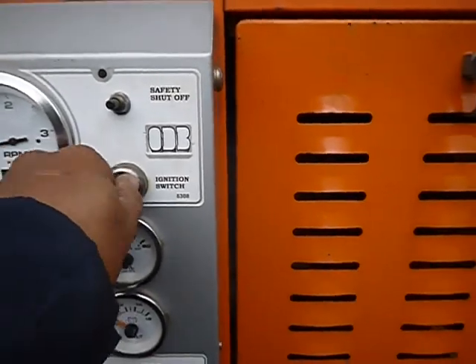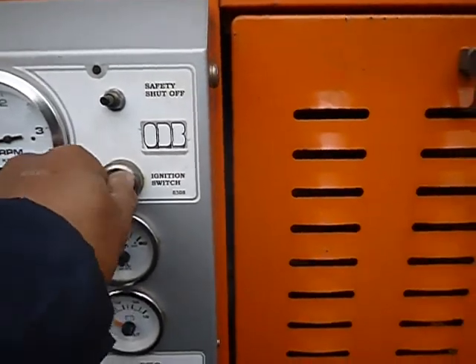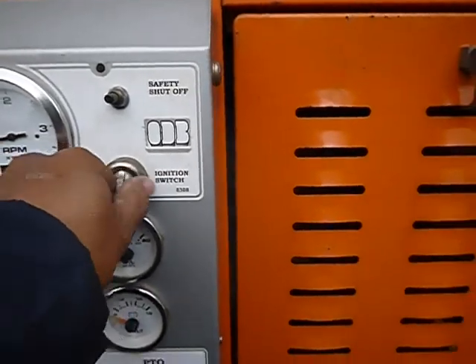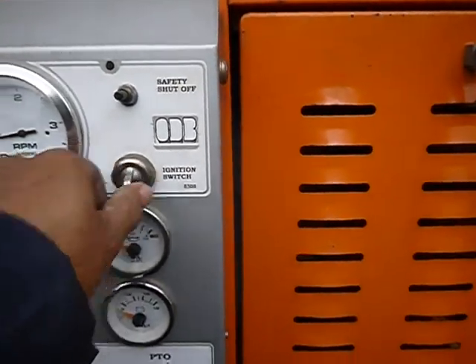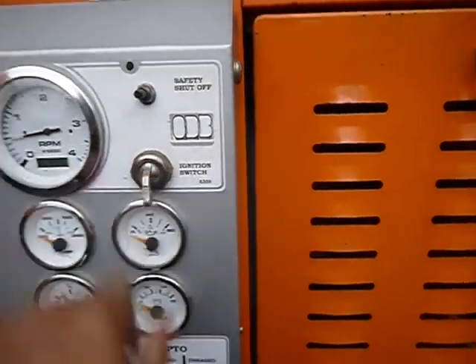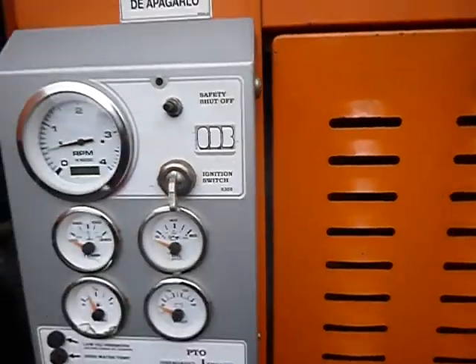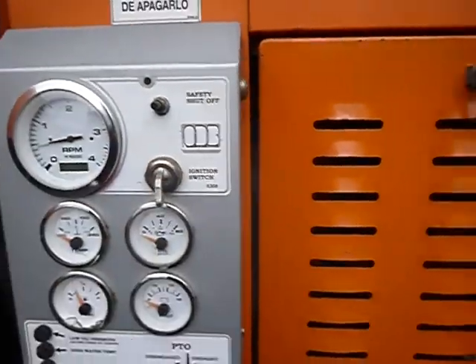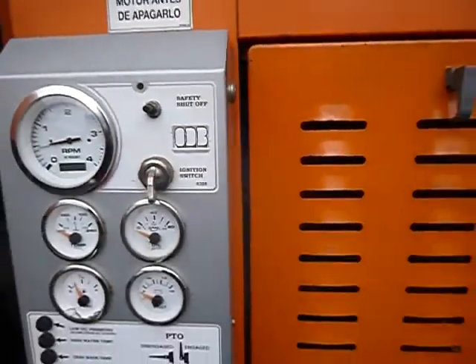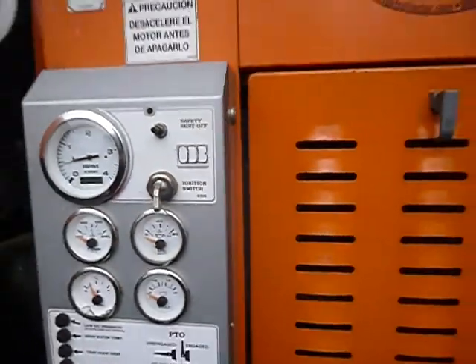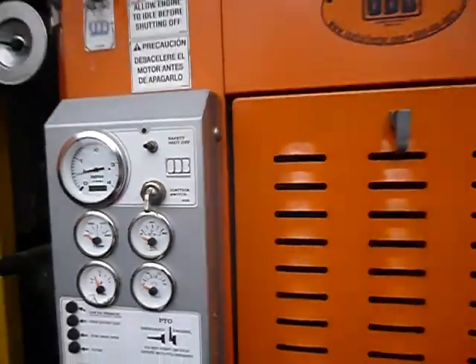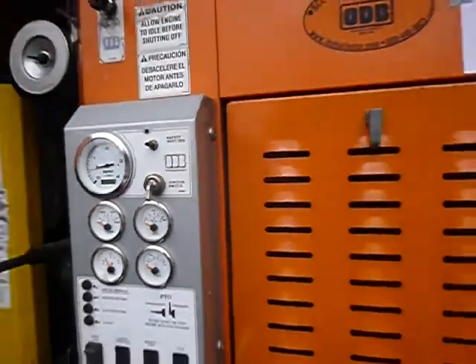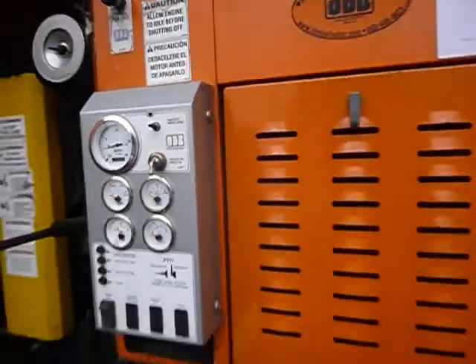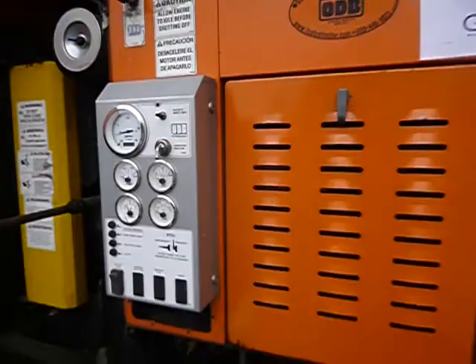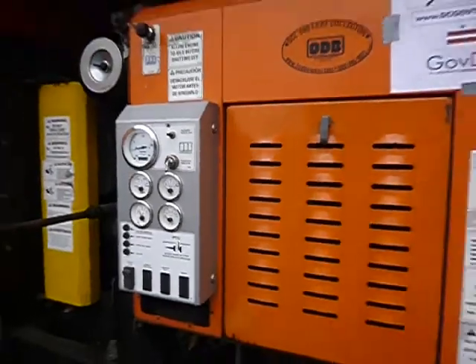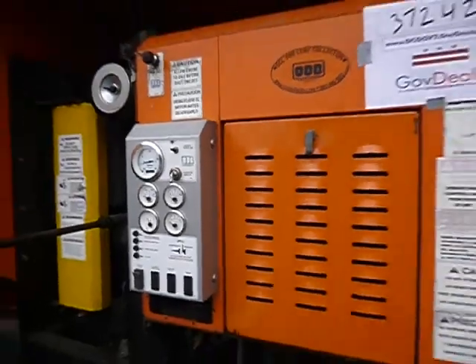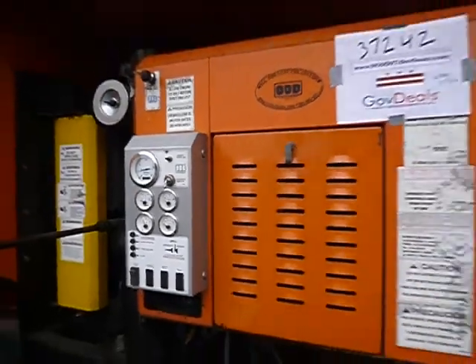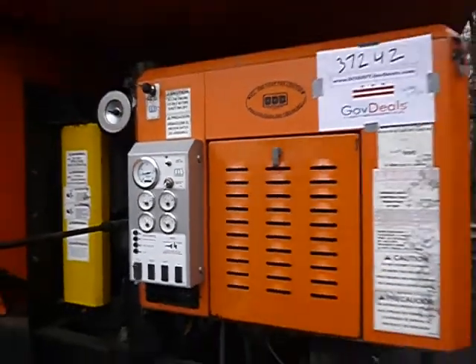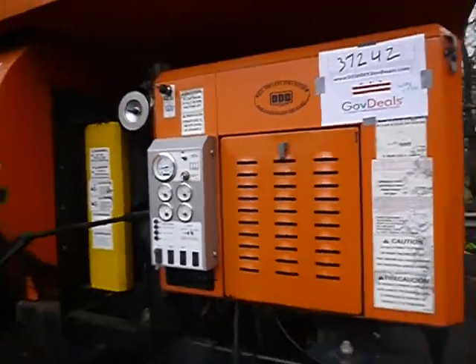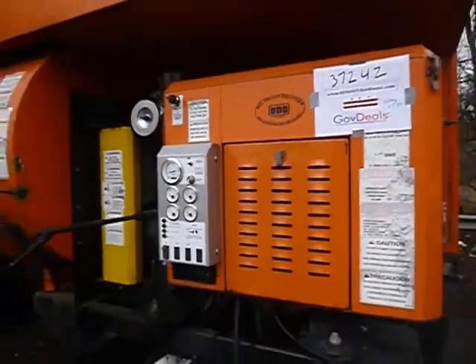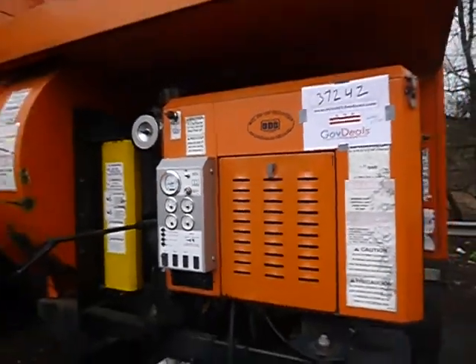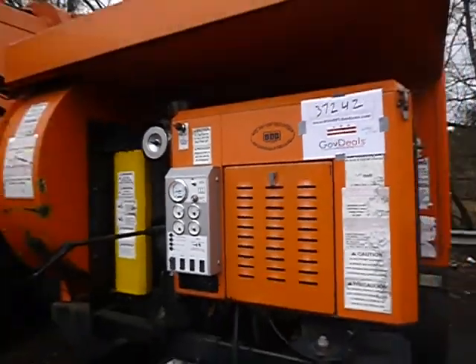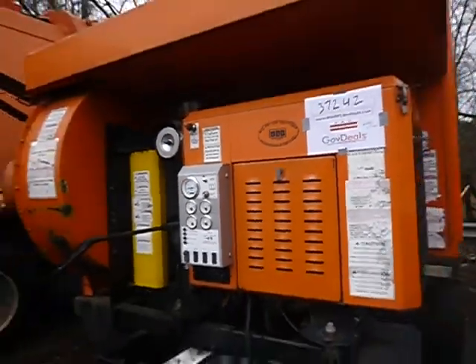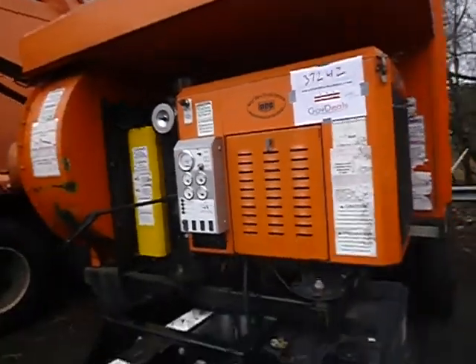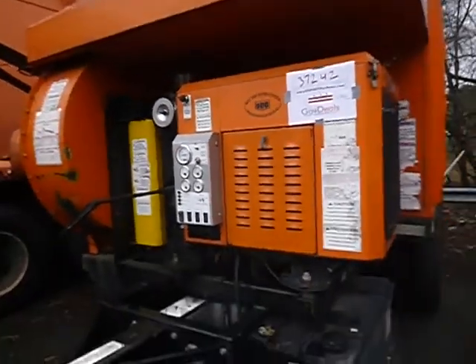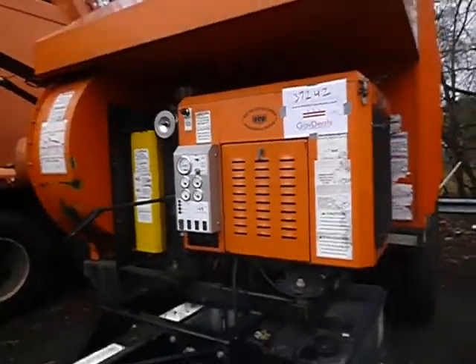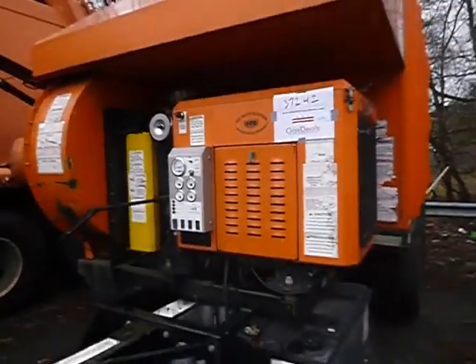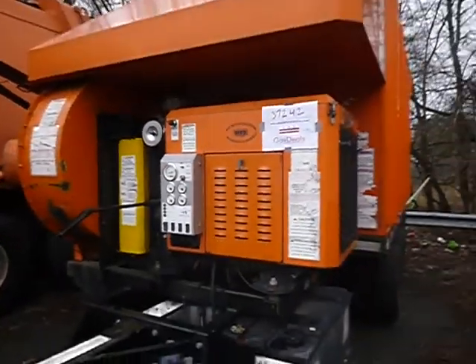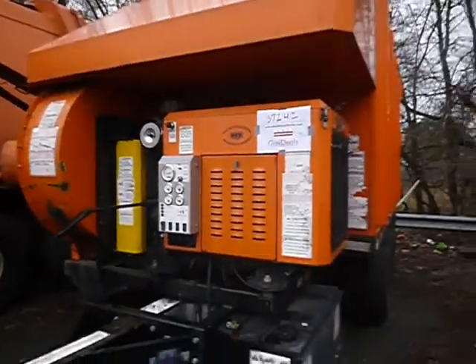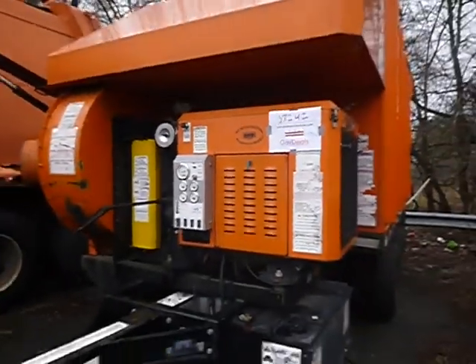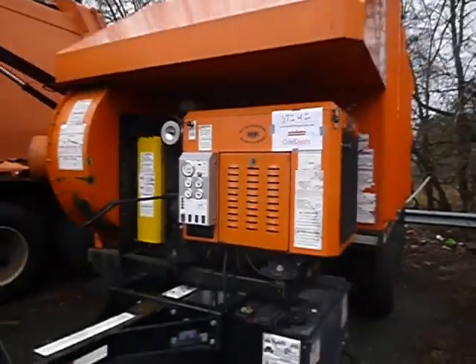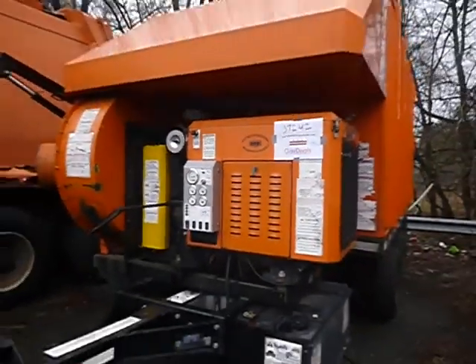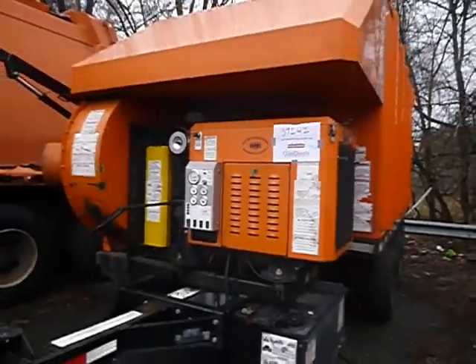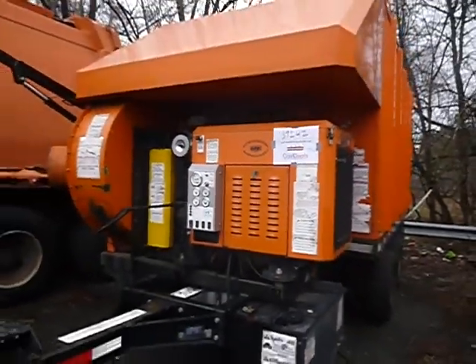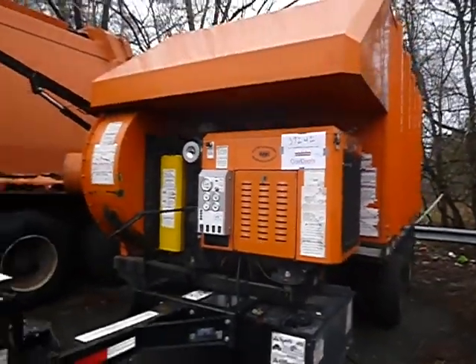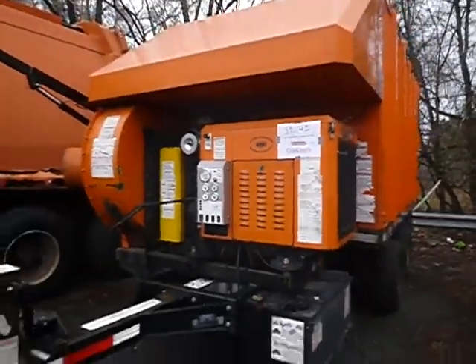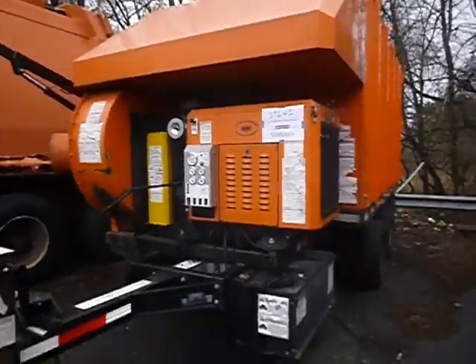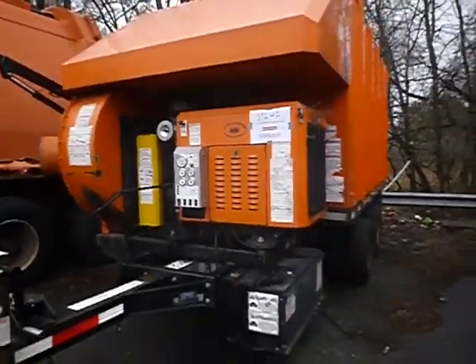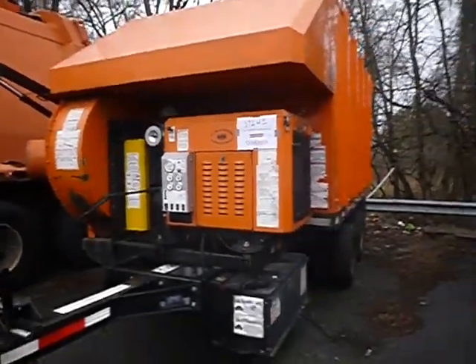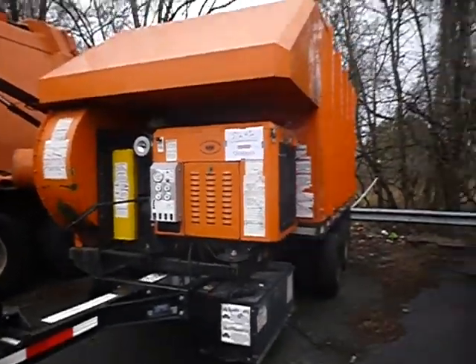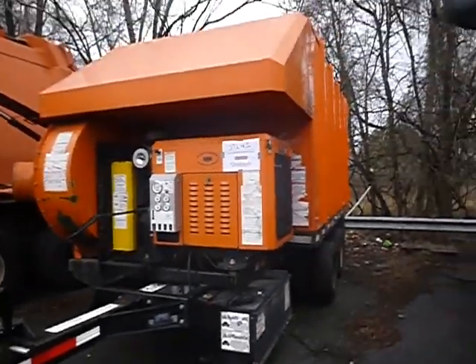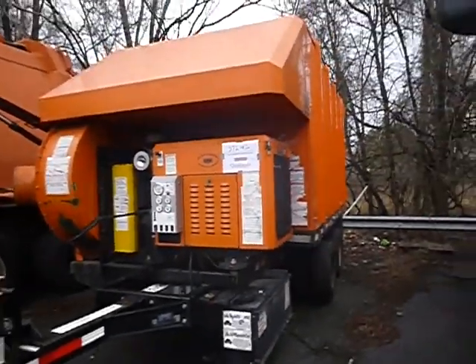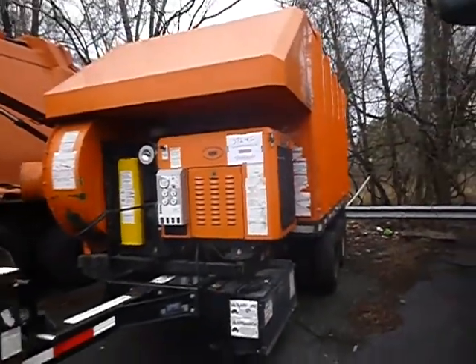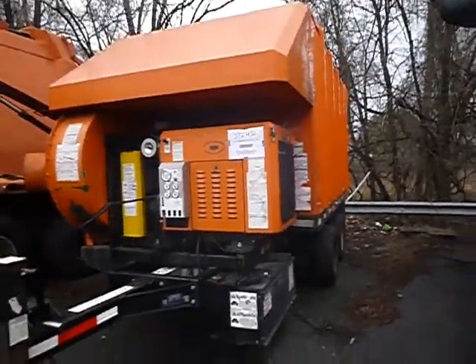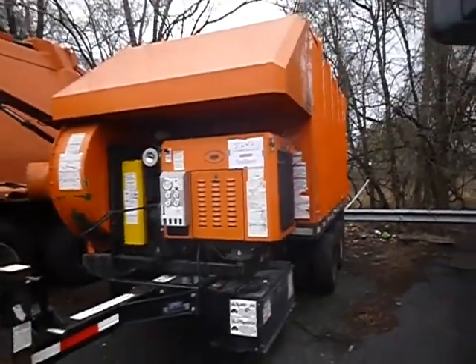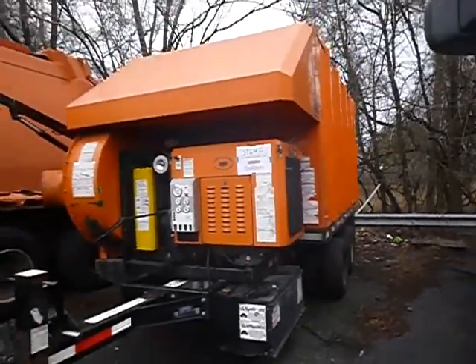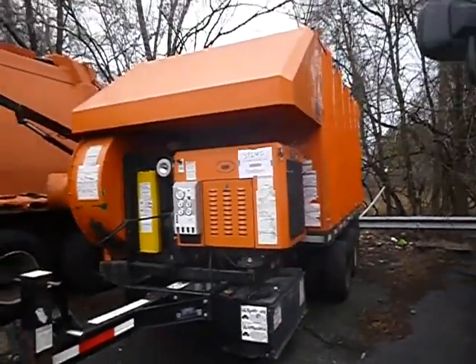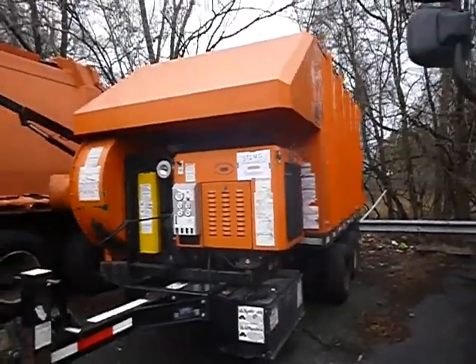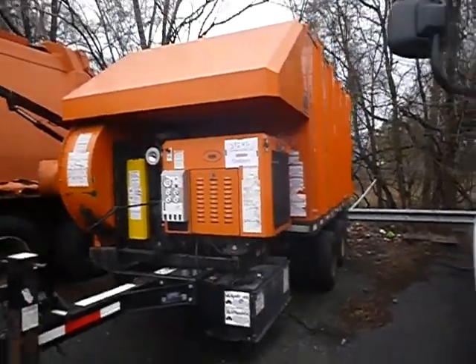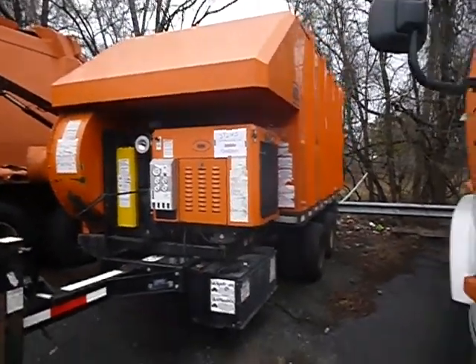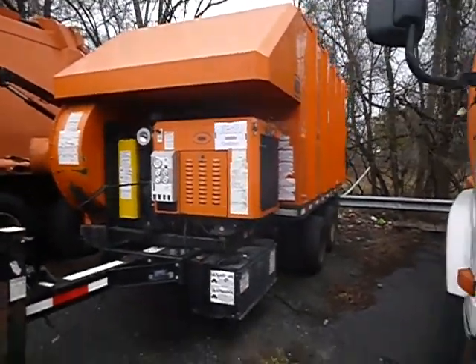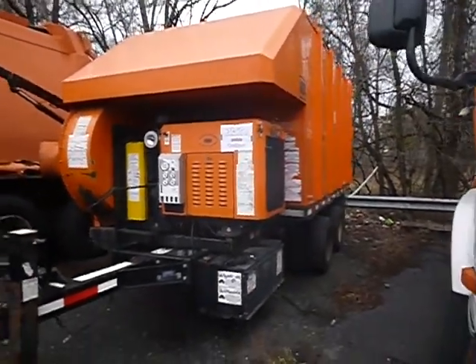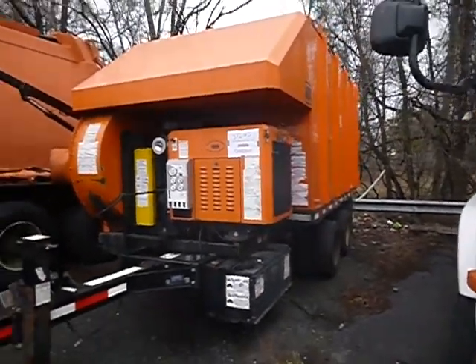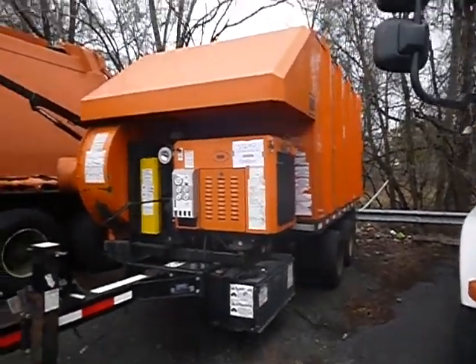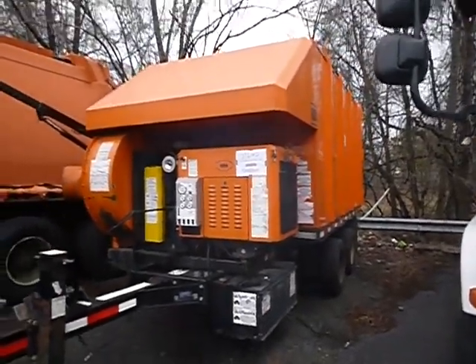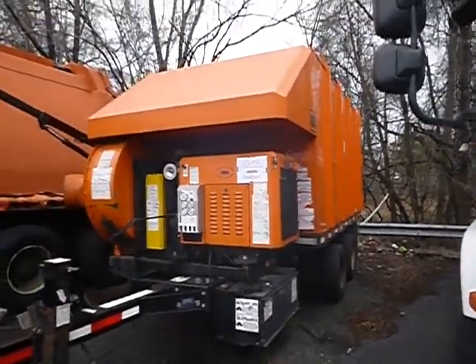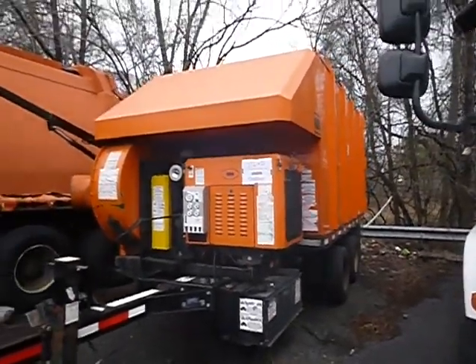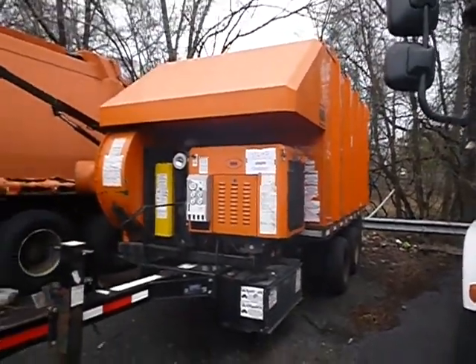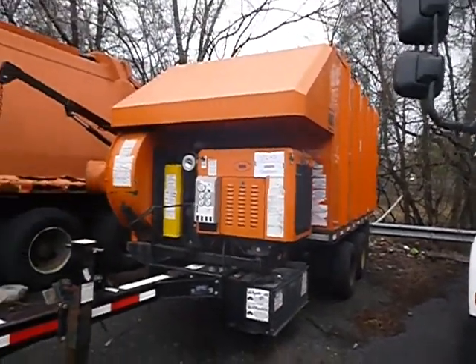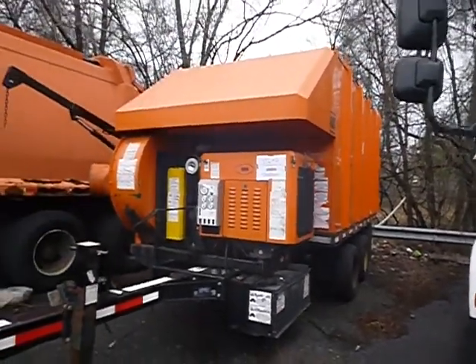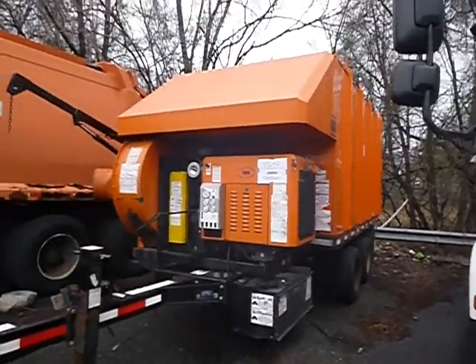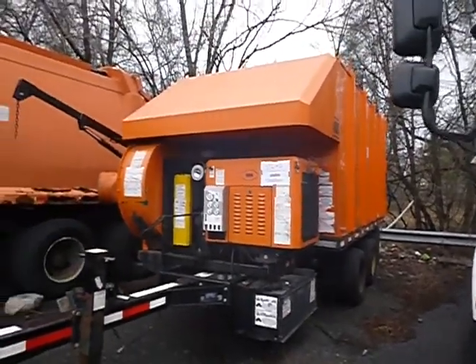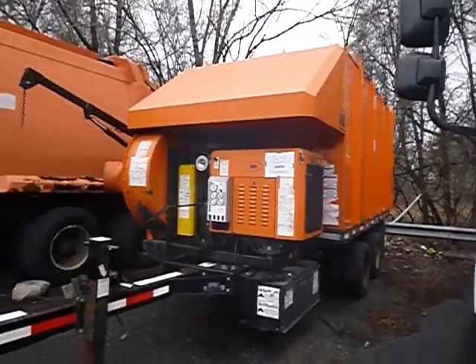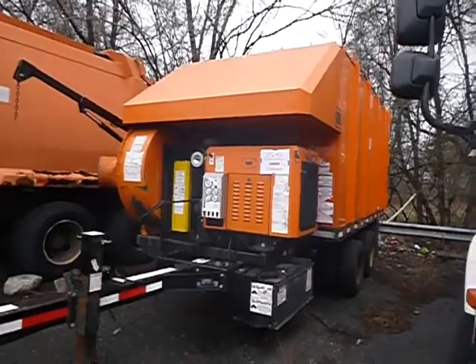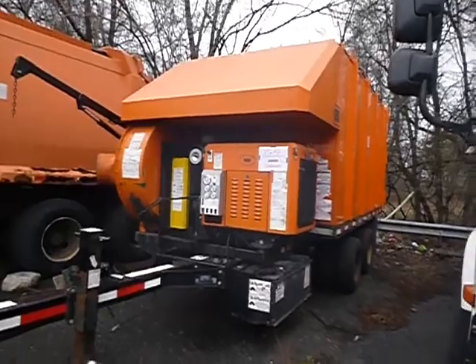I don't know how to operate the unit, but I was just showing you that it does crank. It's cranking up.